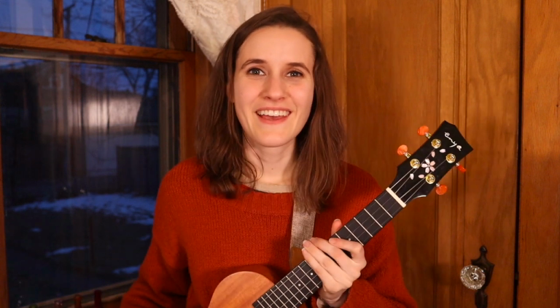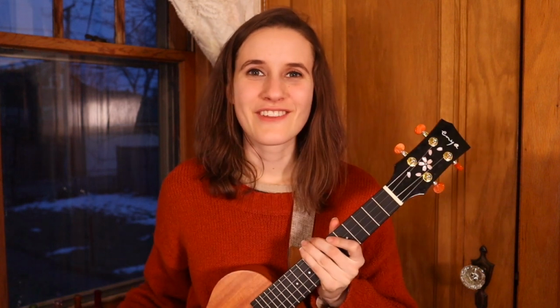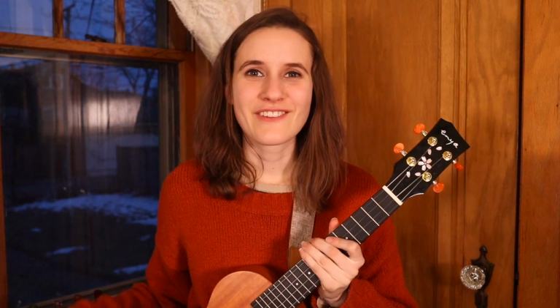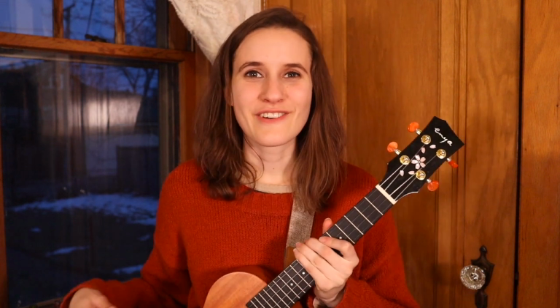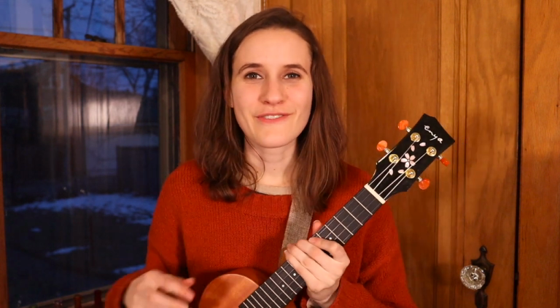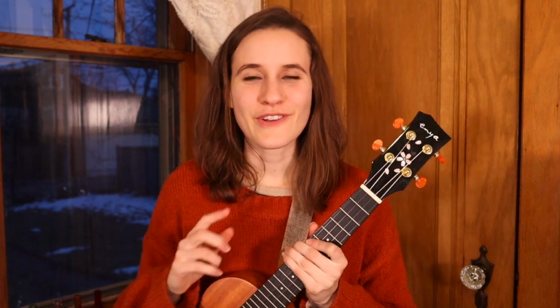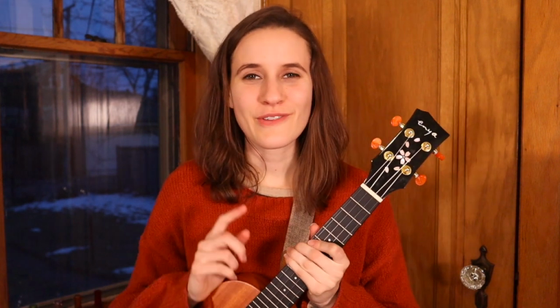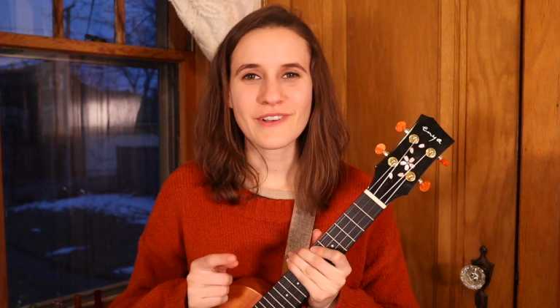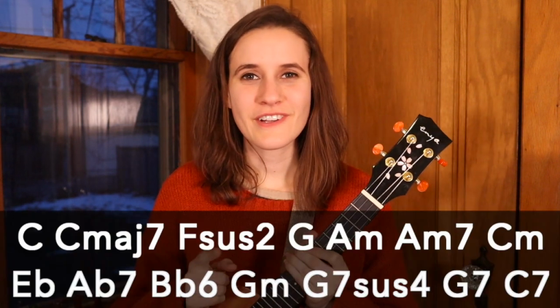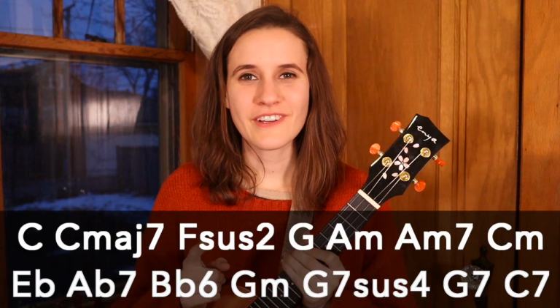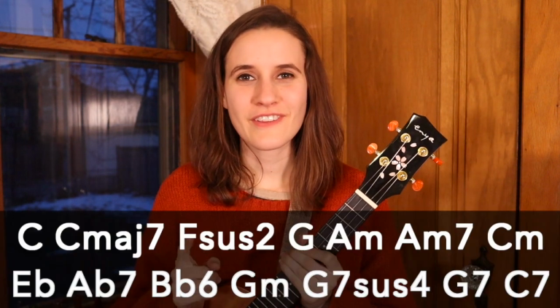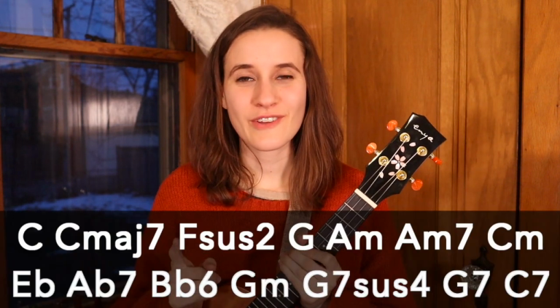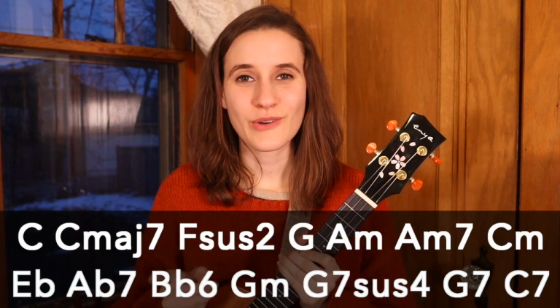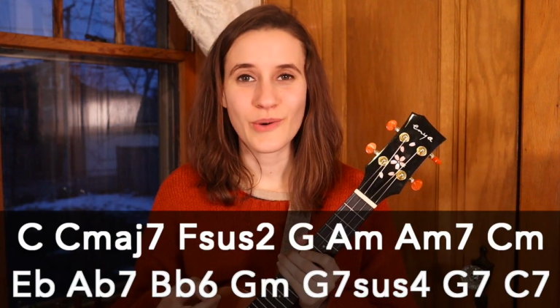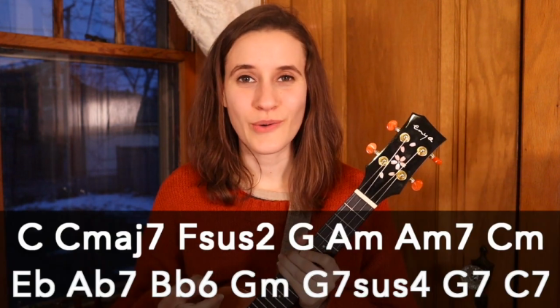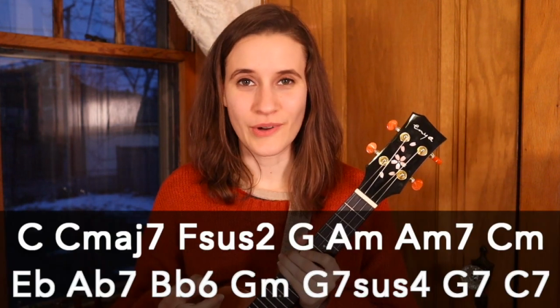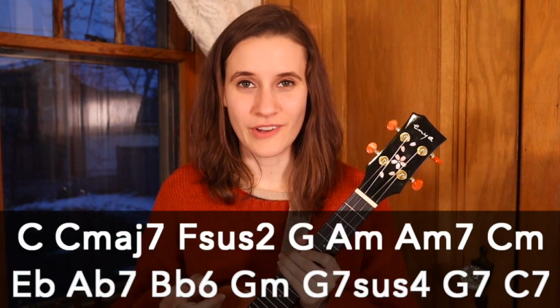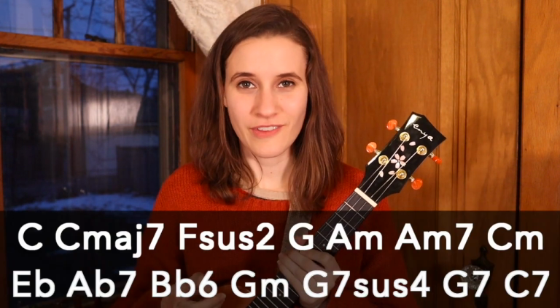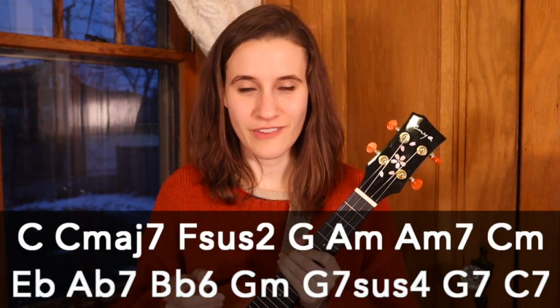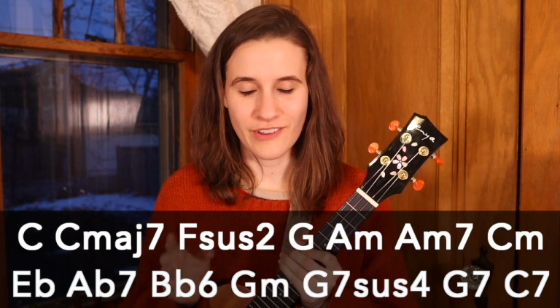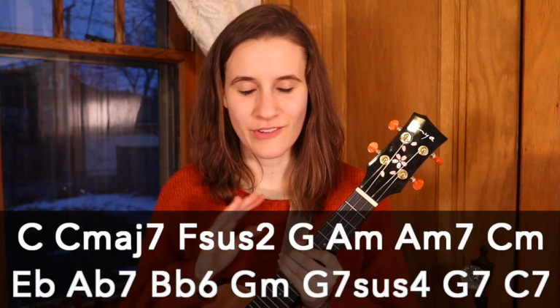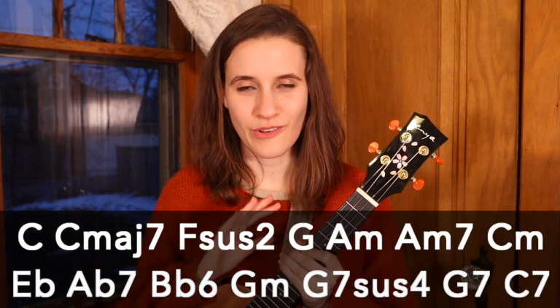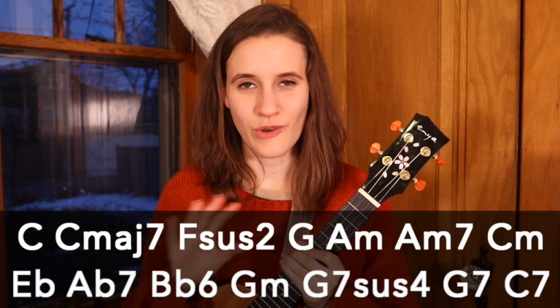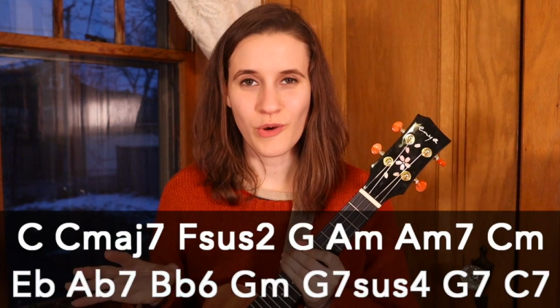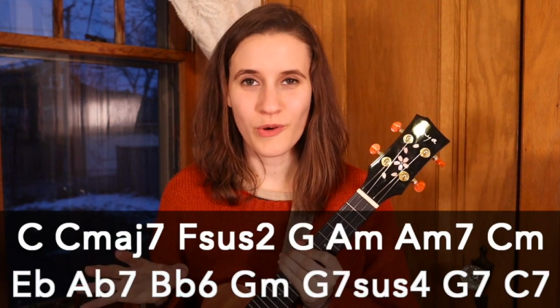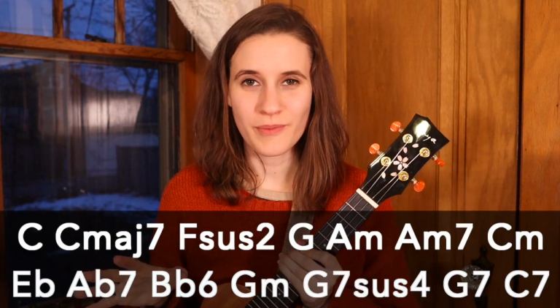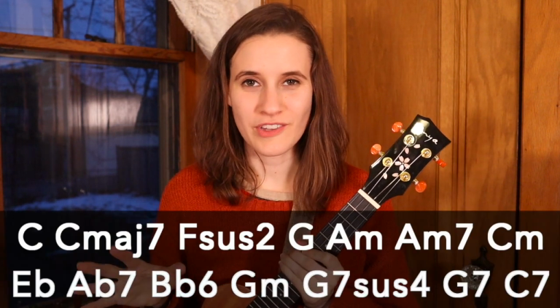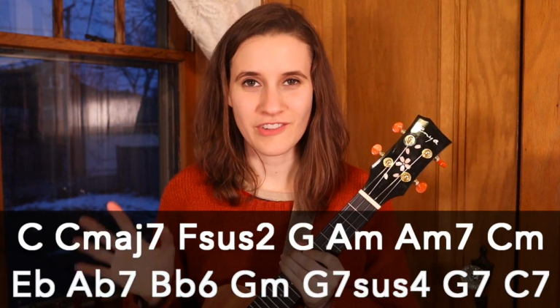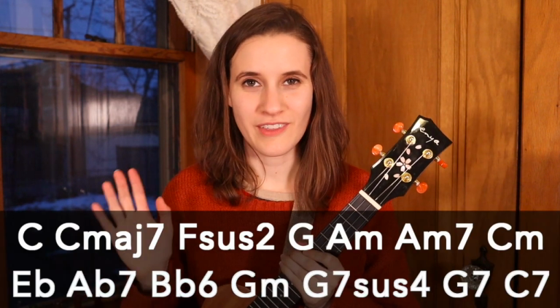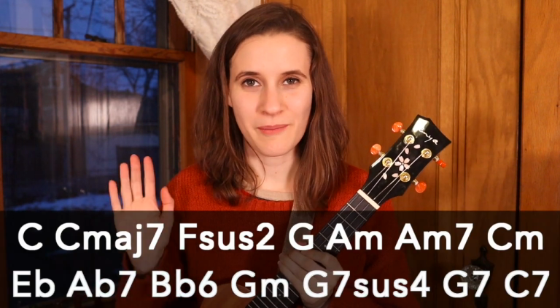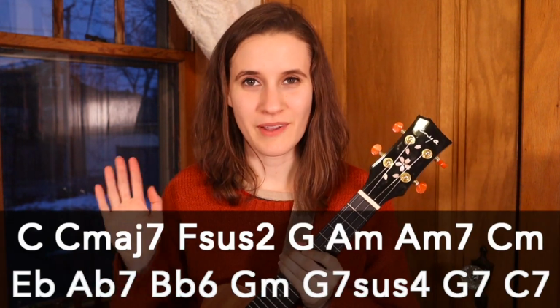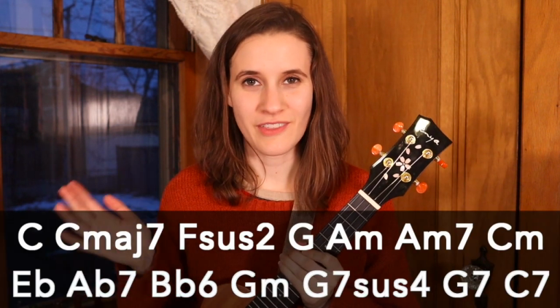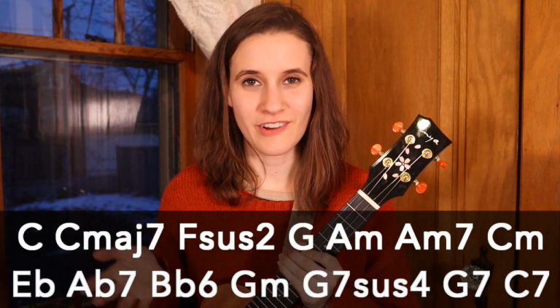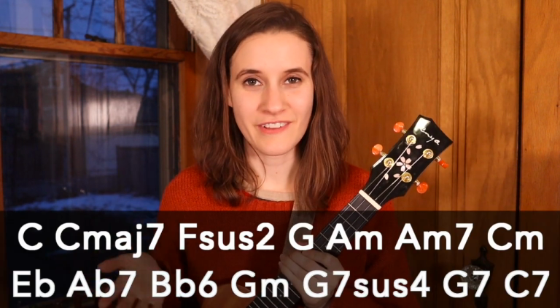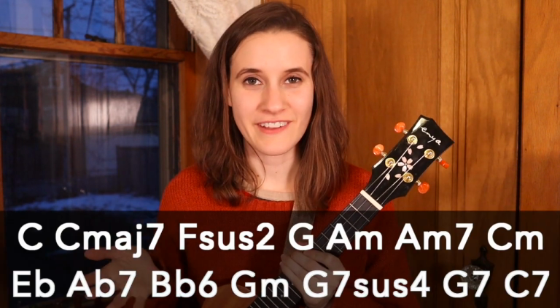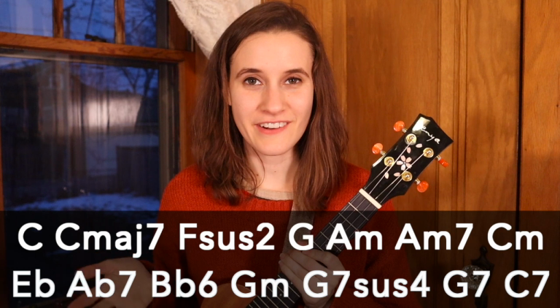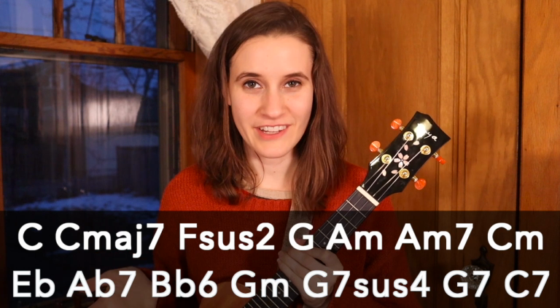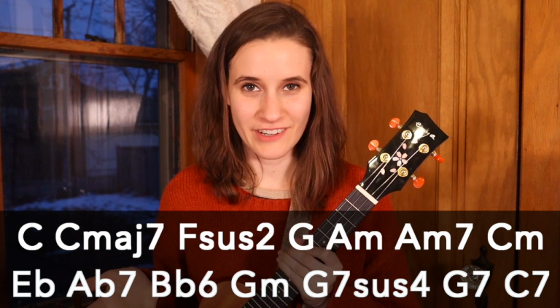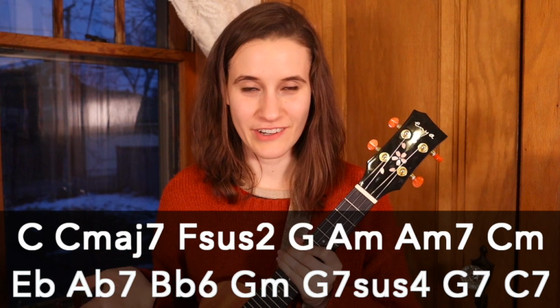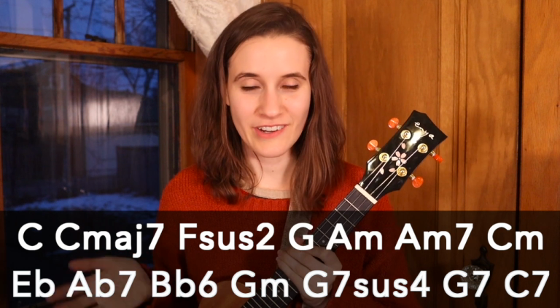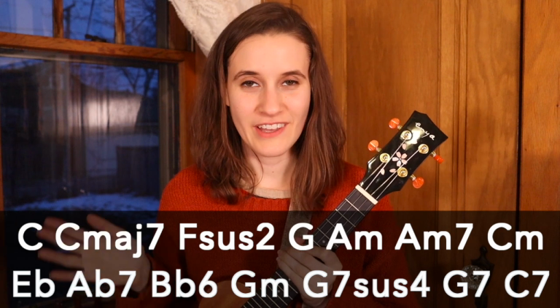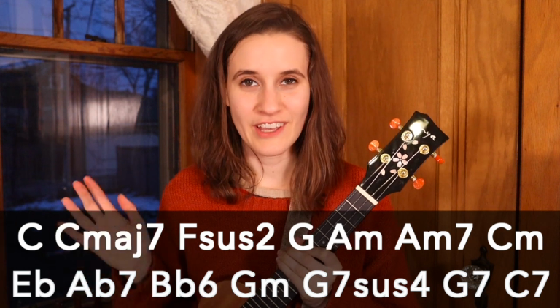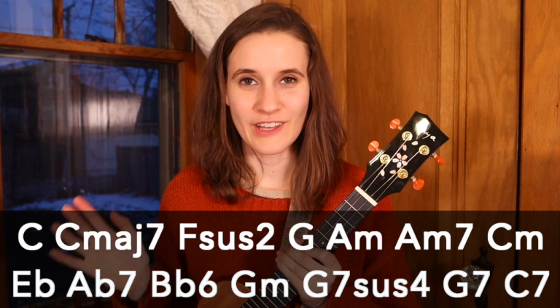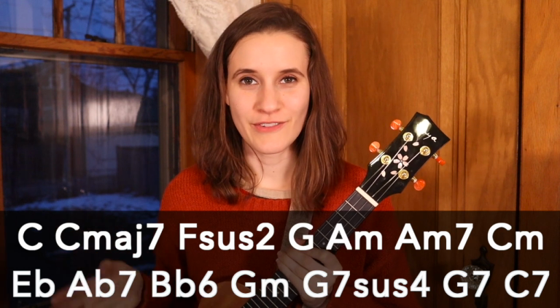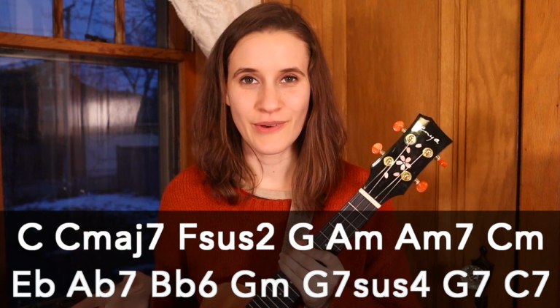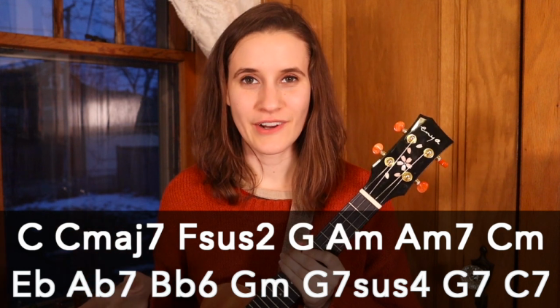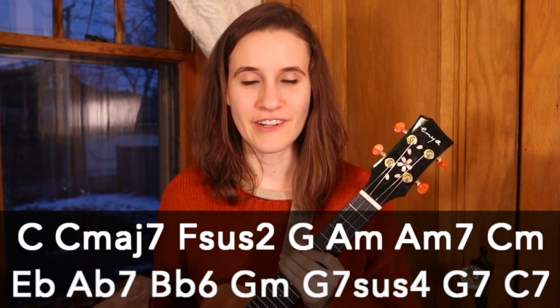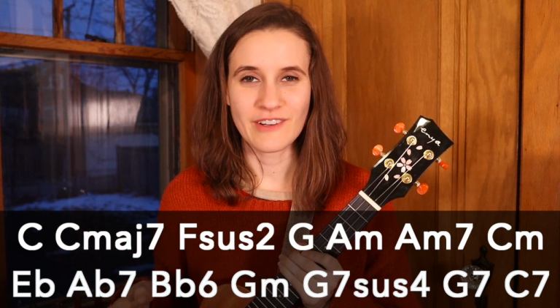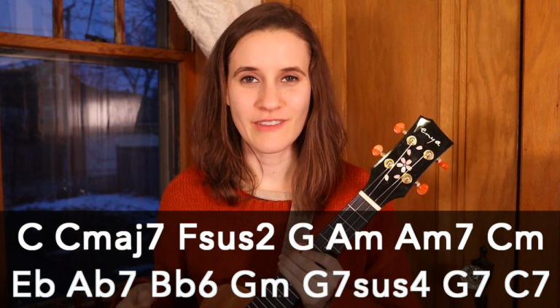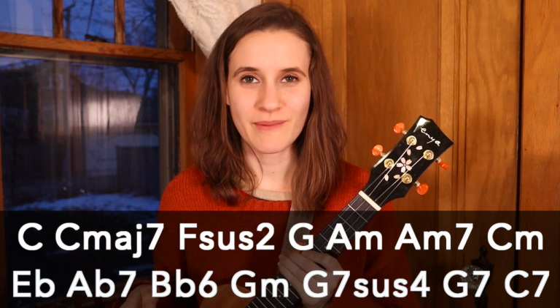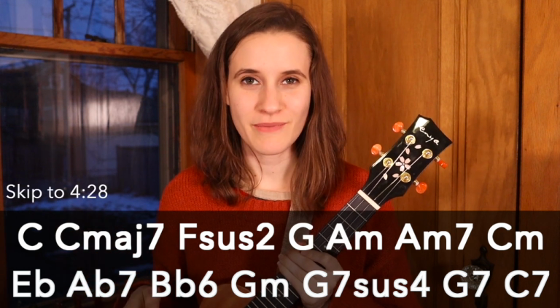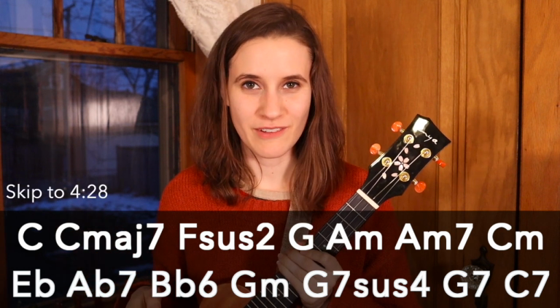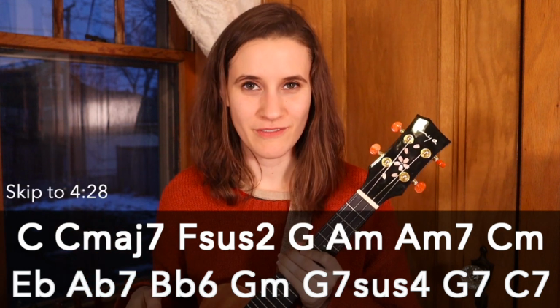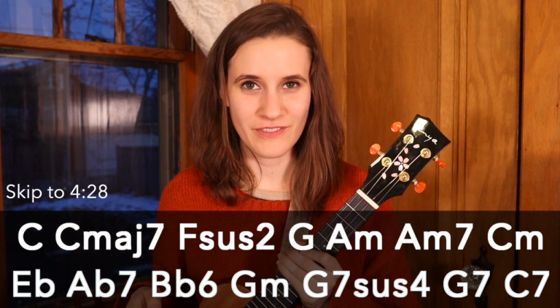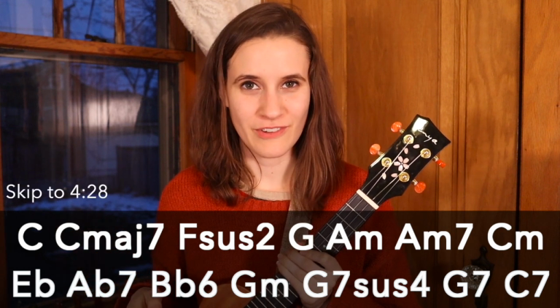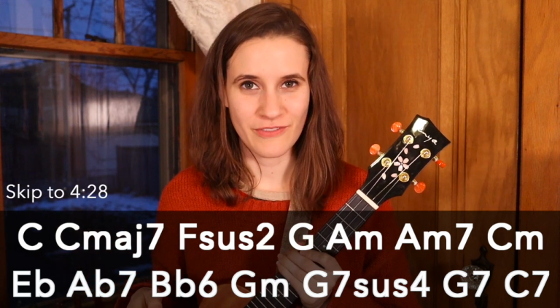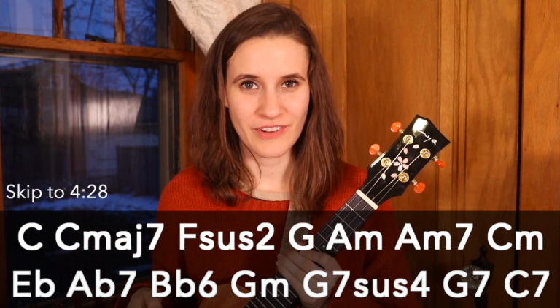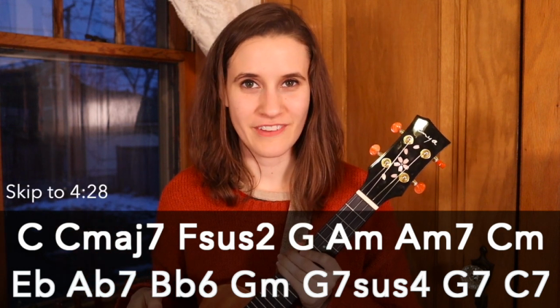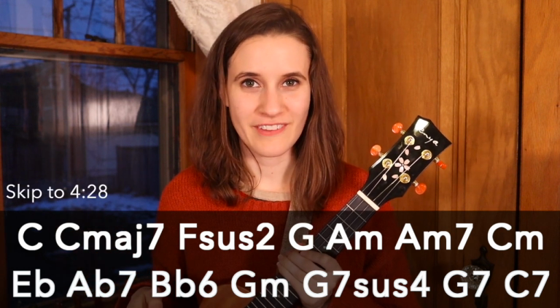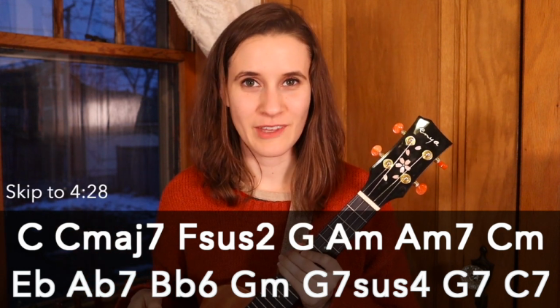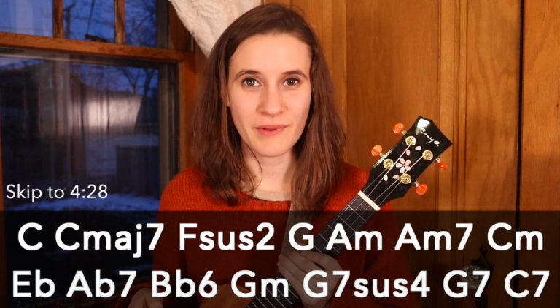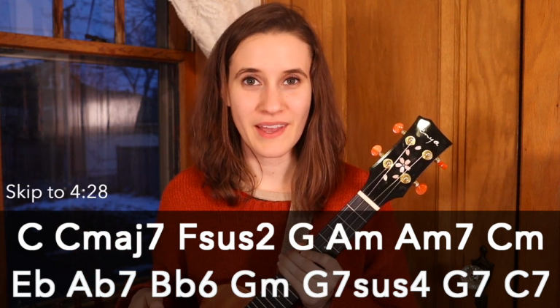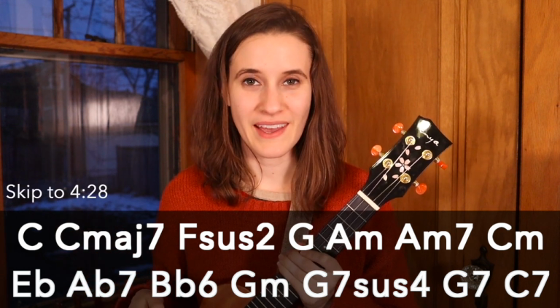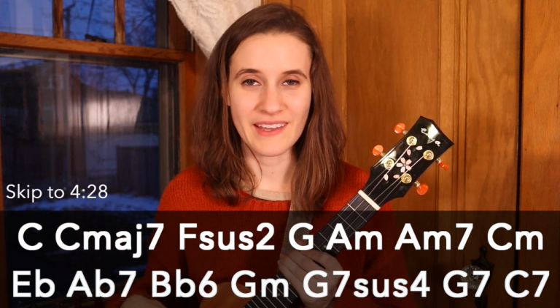So first we're going to learn the chords. There's a whole bunch of them and they're all down here. If you already know them, feel free to skip ahead.